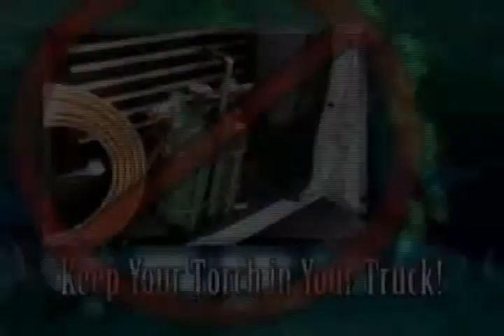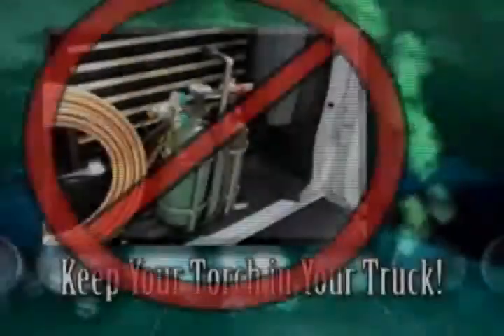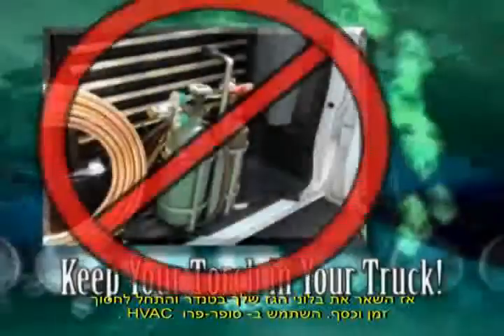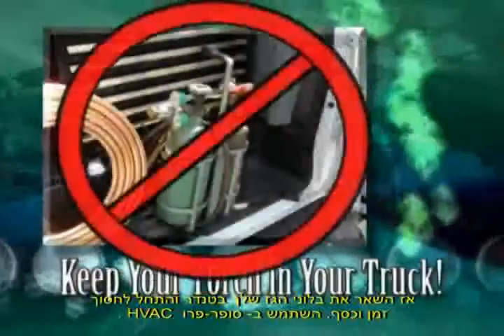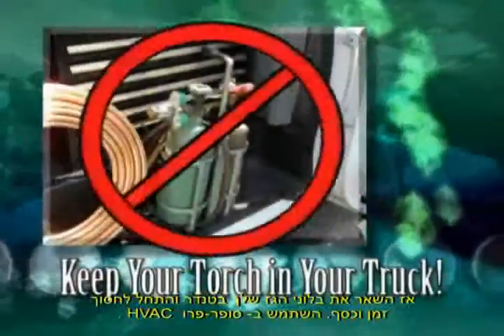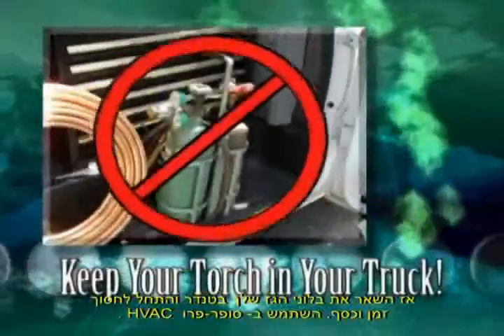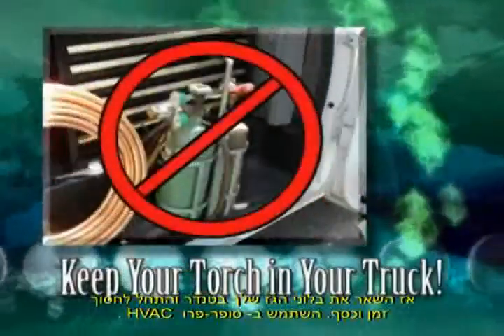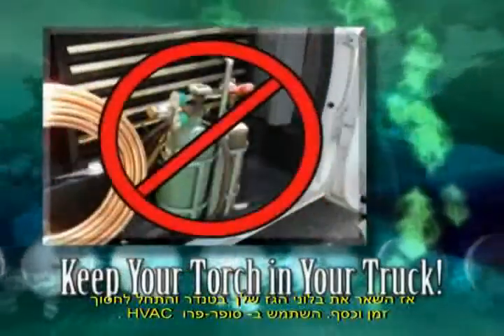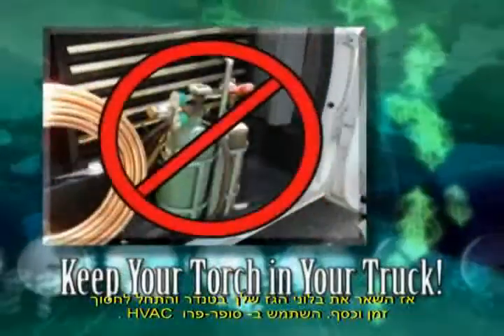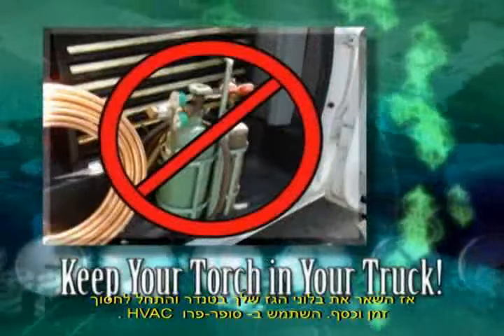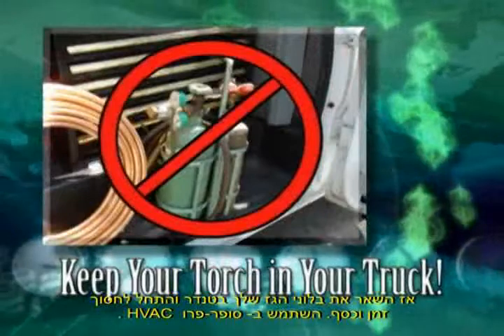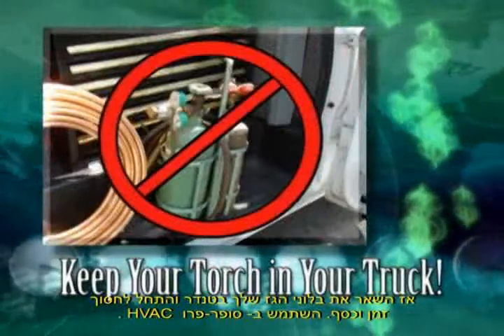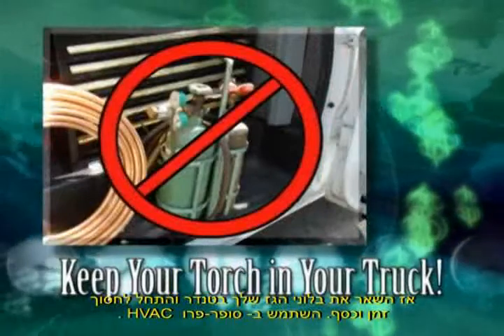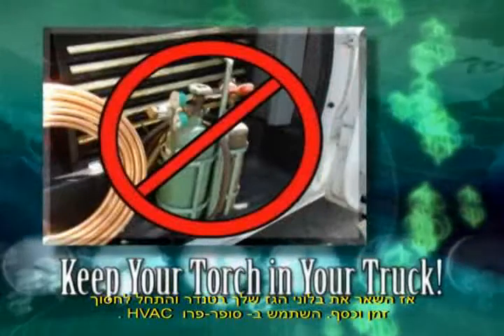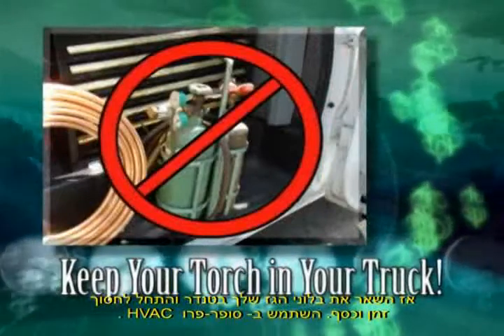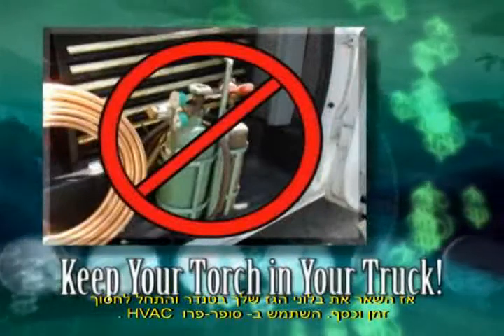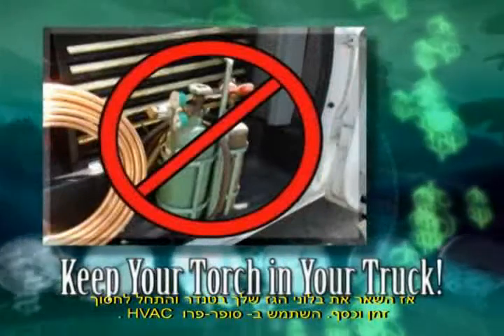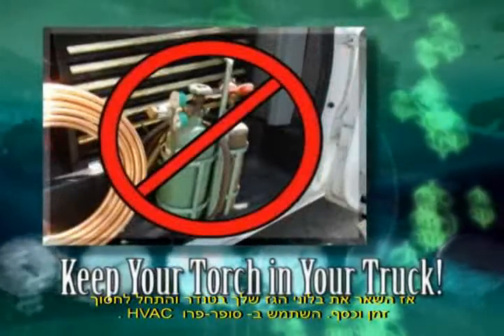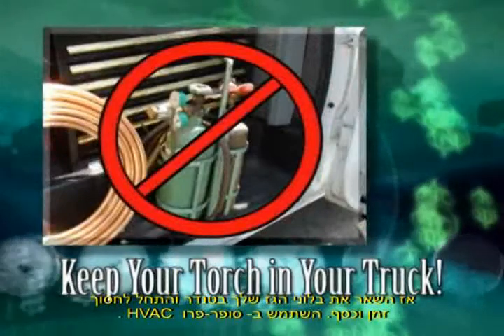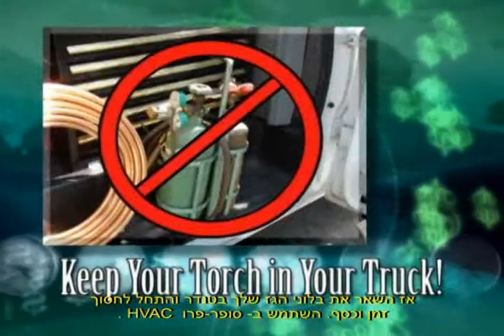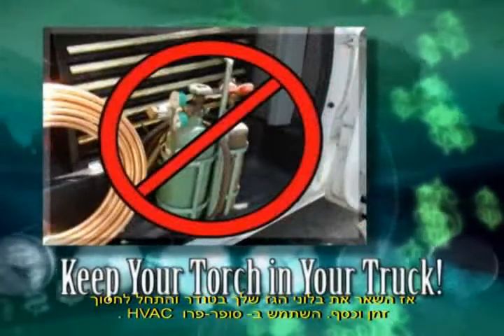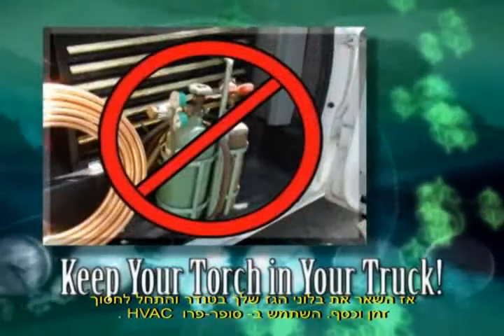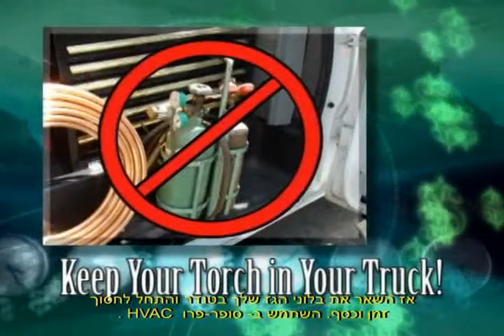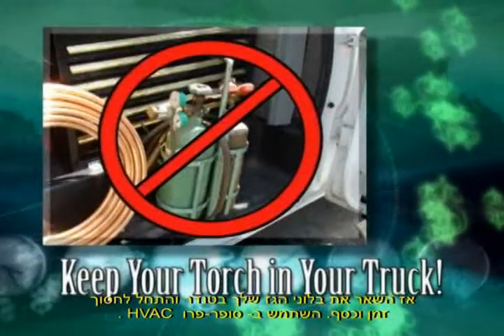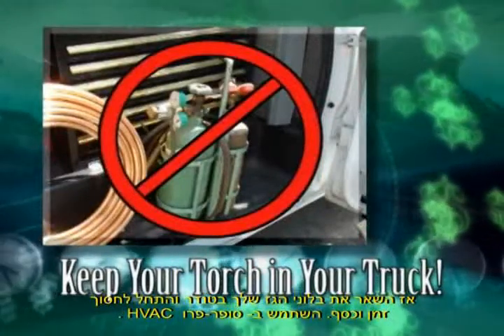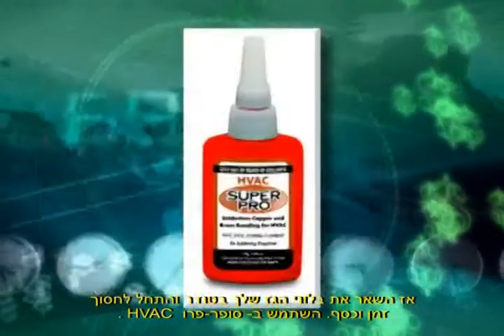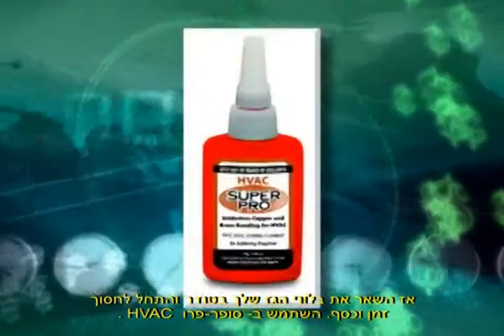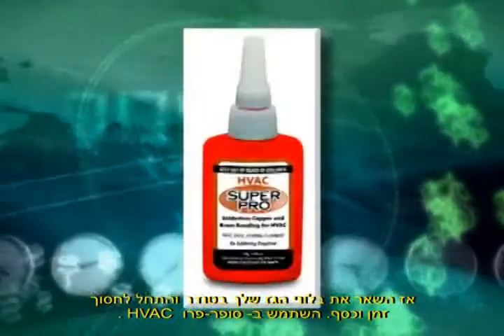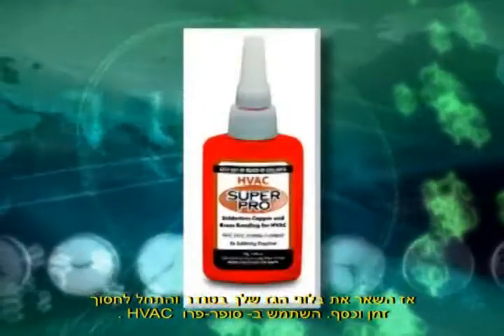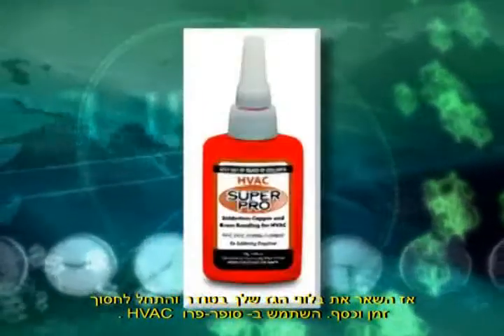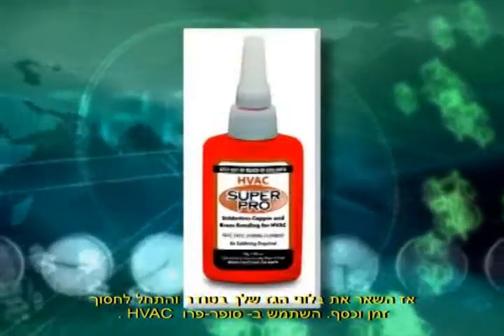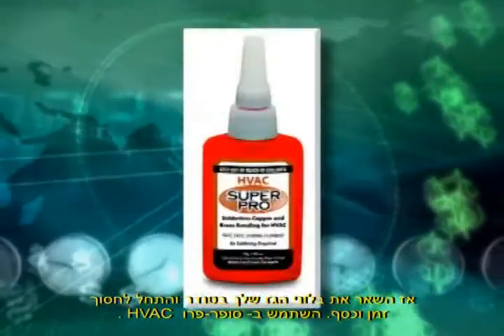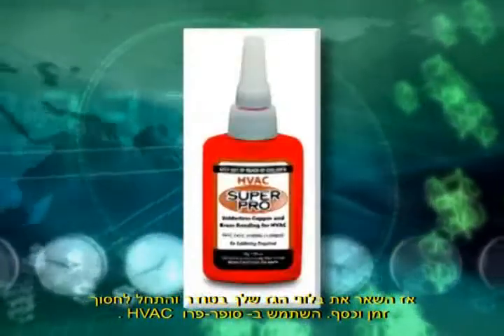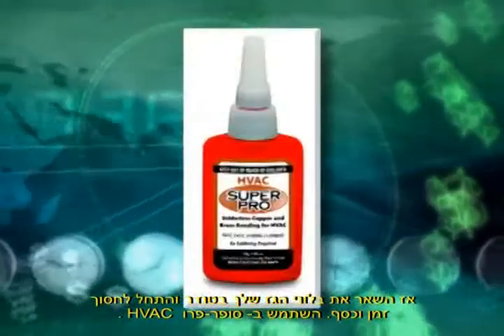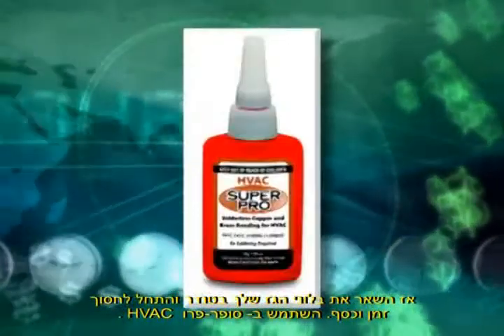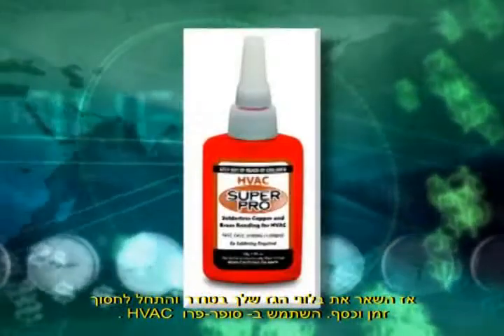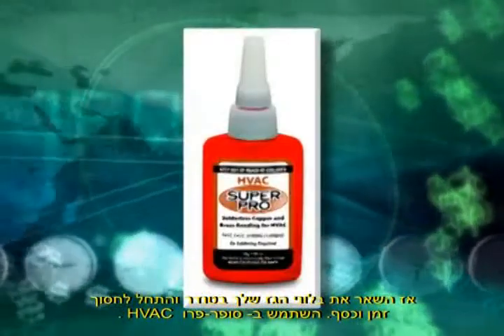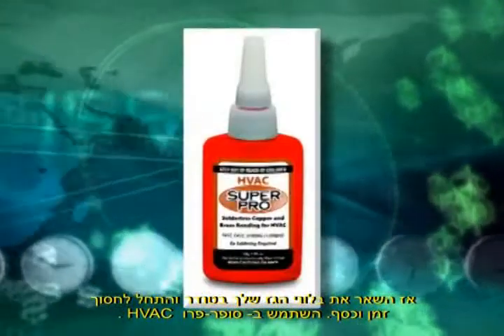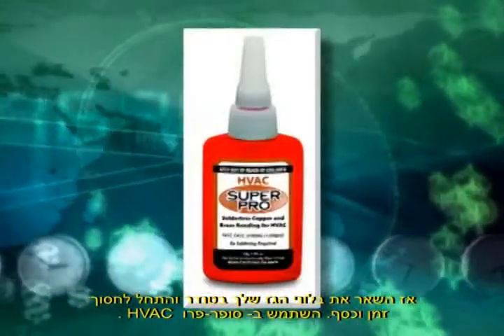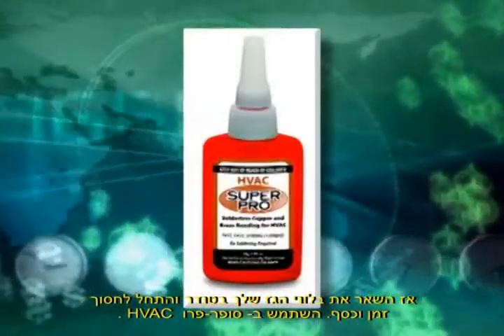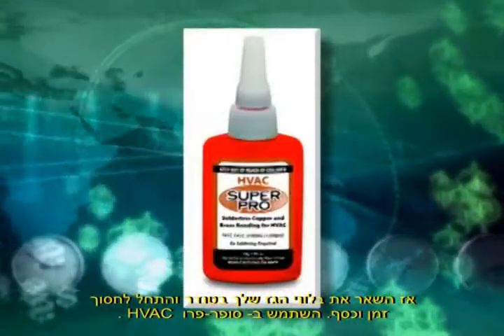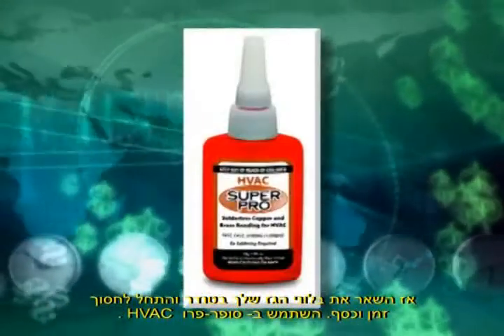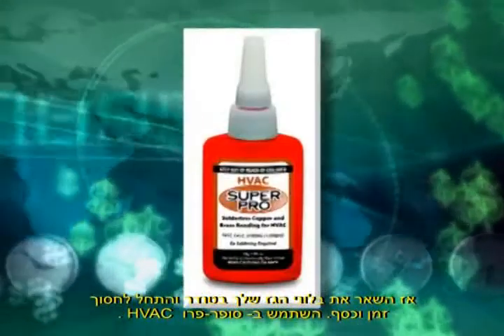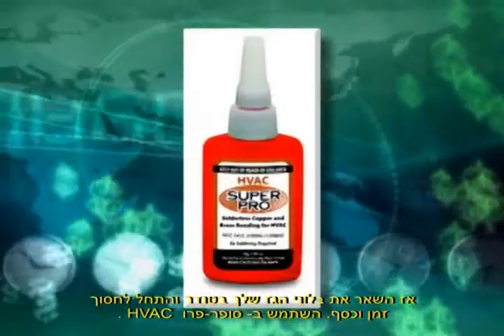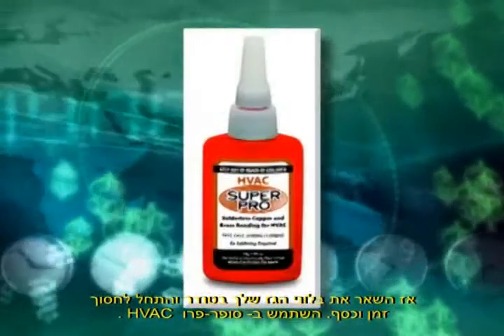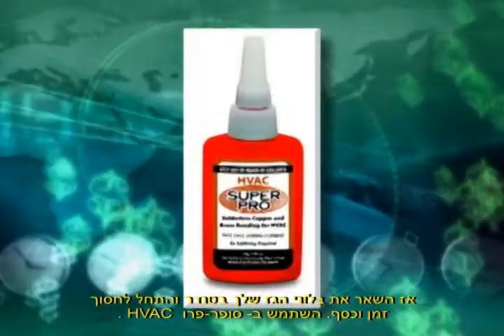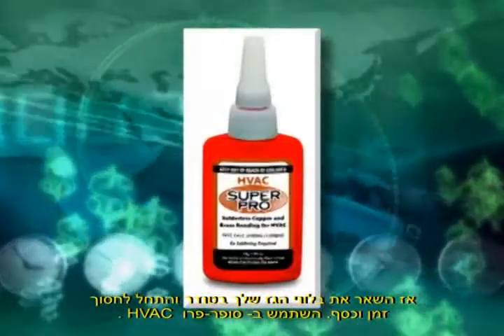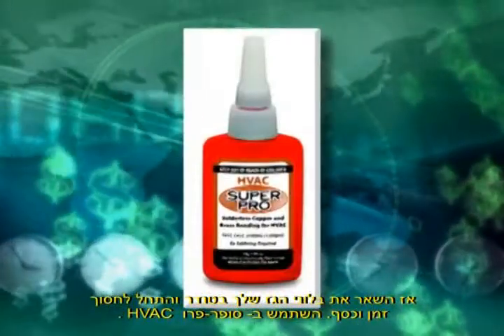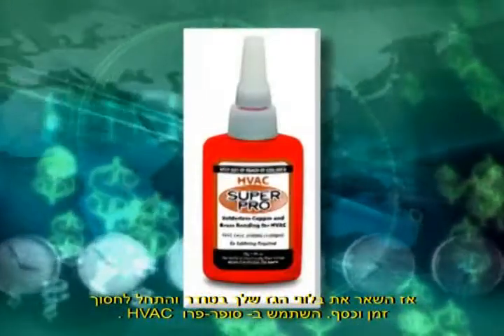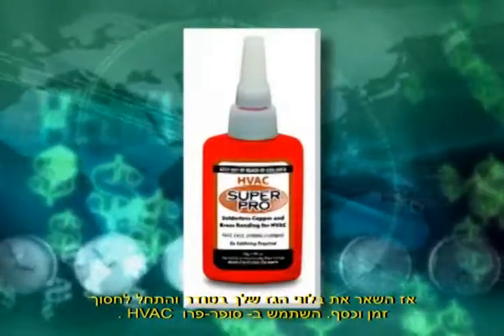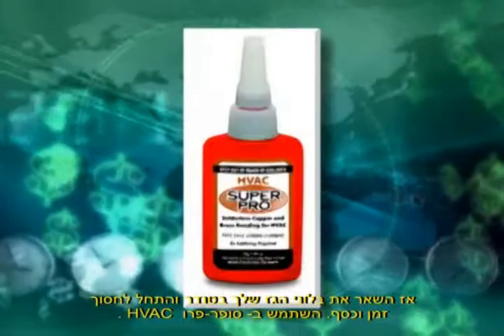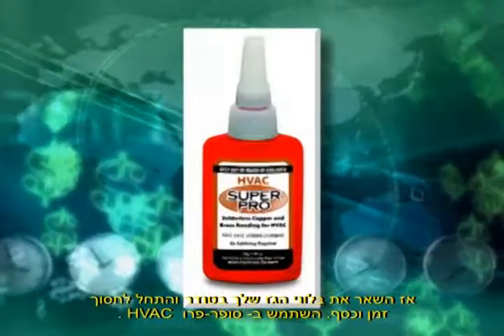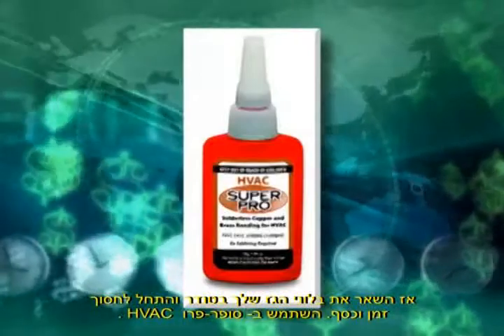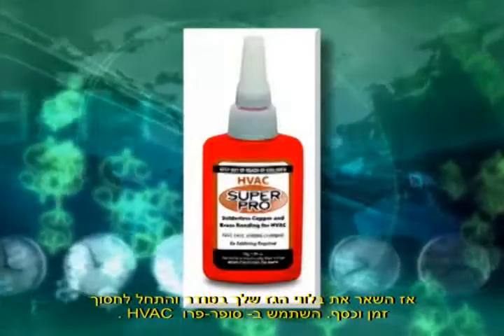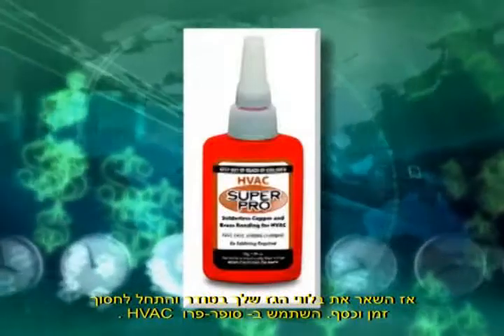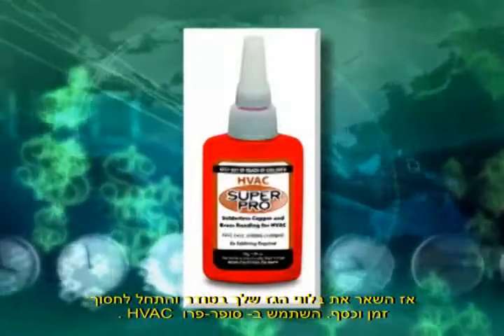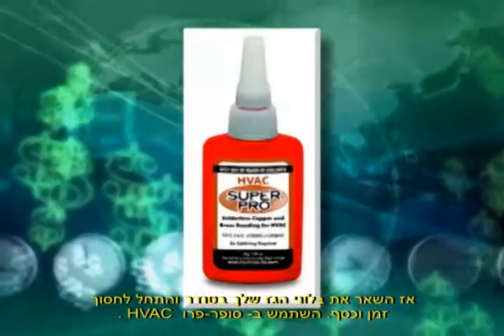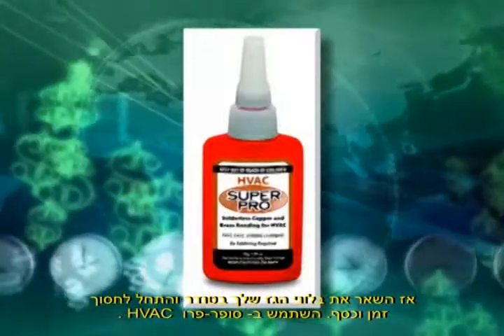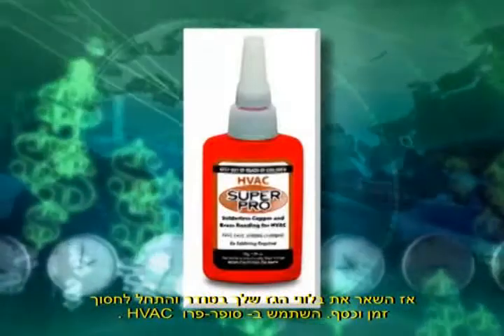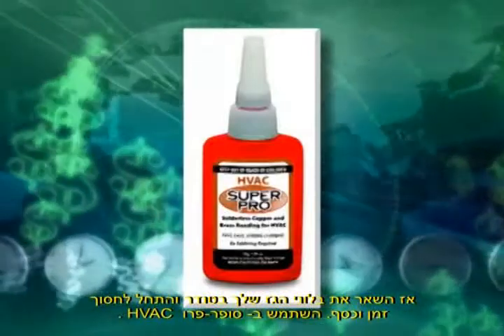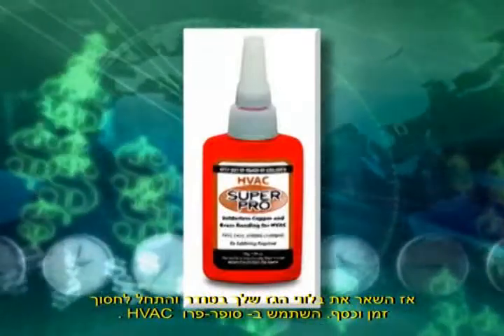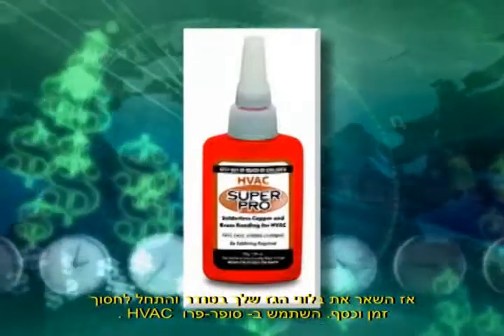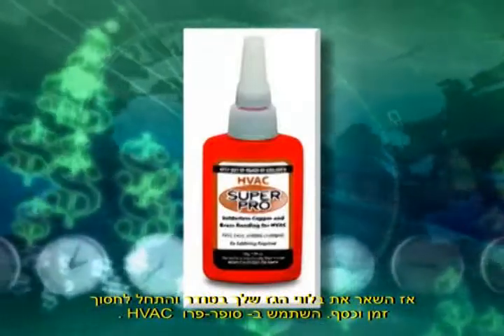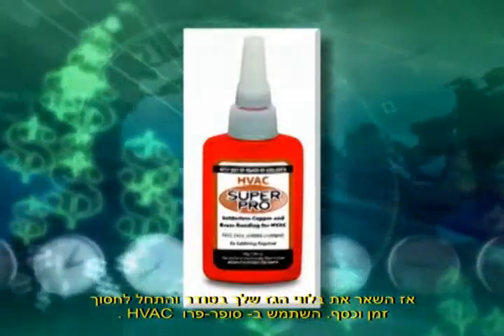So keep your torch in the truck and a bottle in your tool belt. Start saving time and money by using HVAC Super Pro.